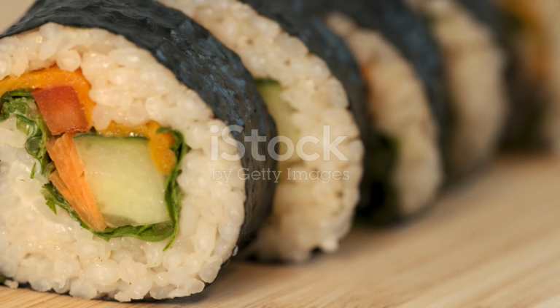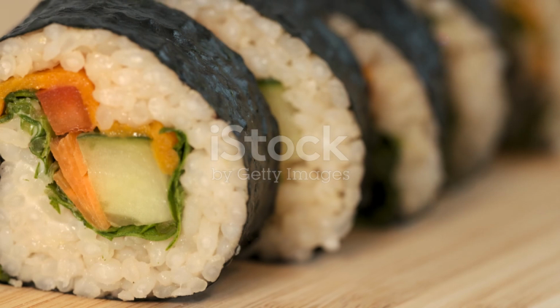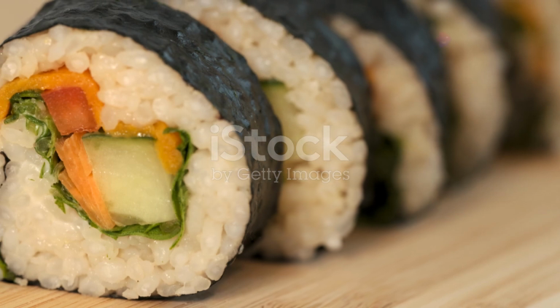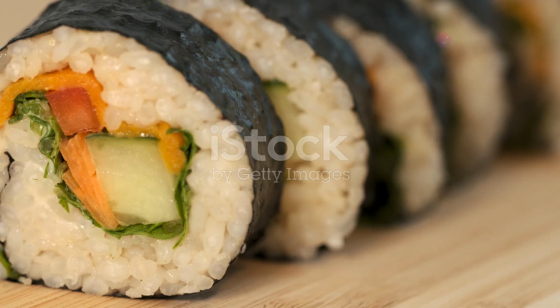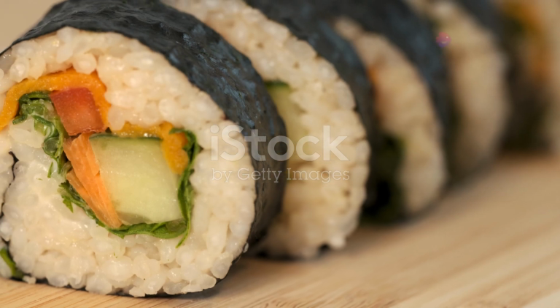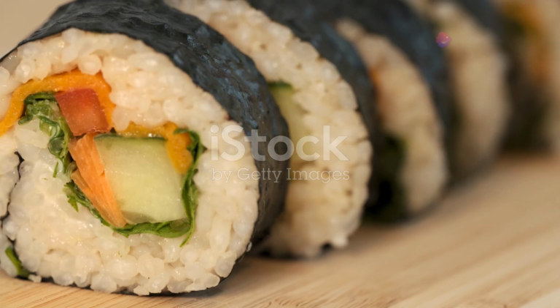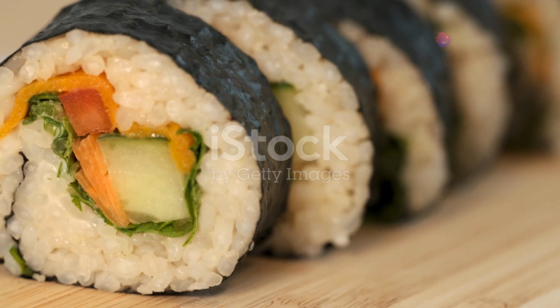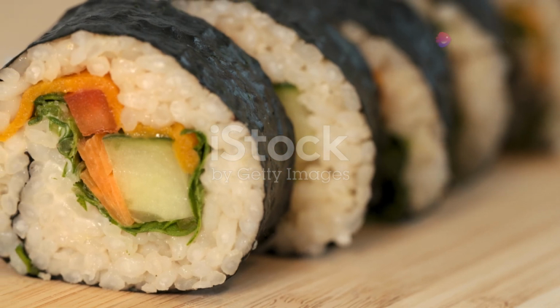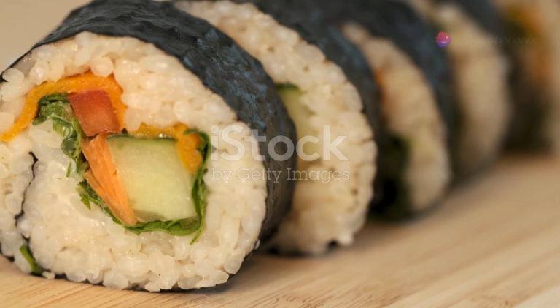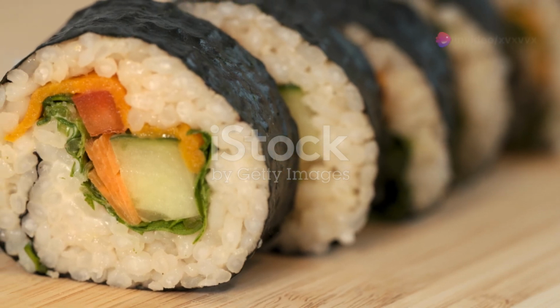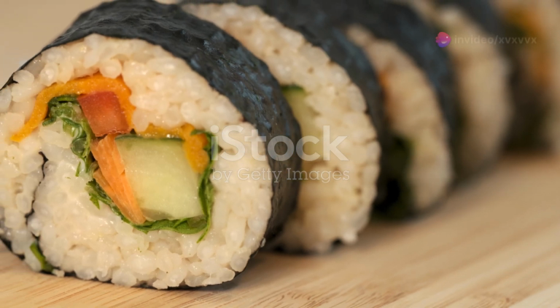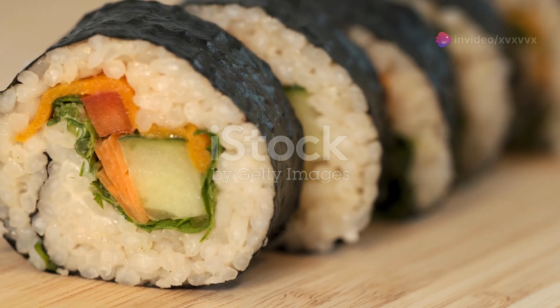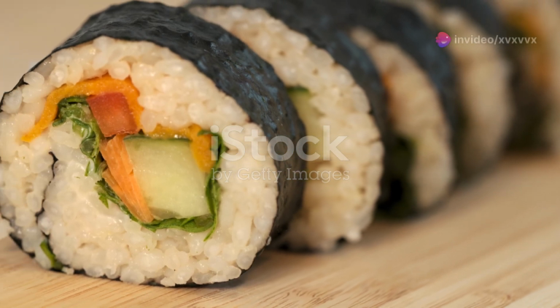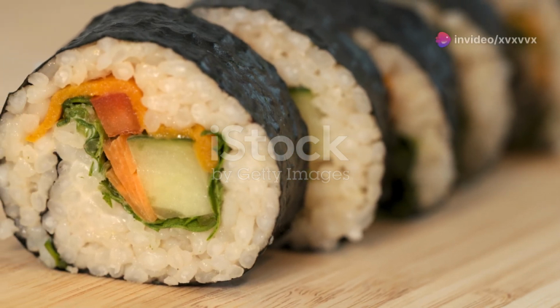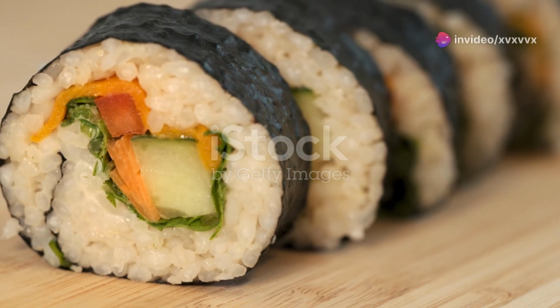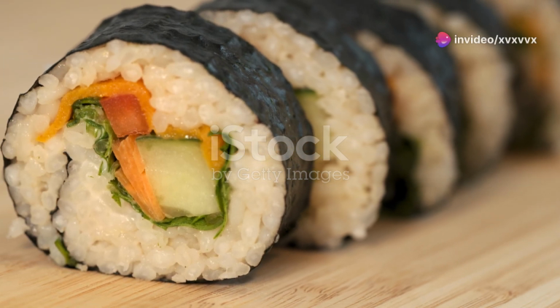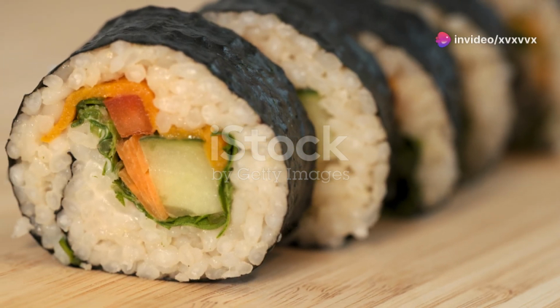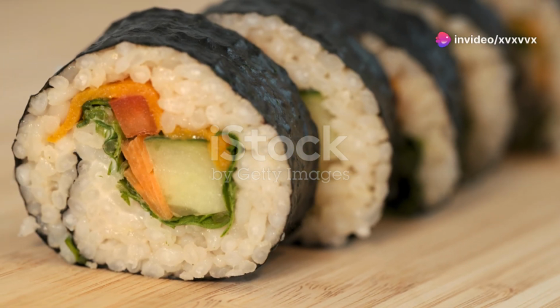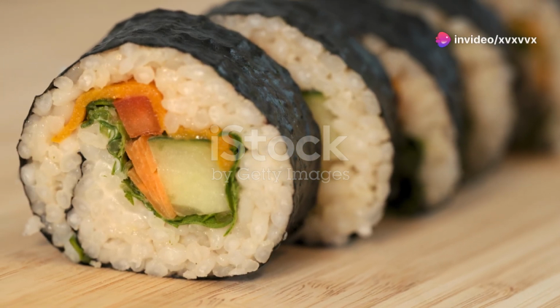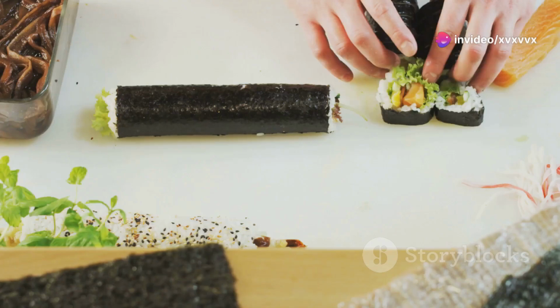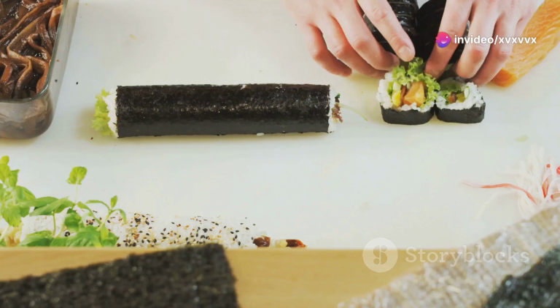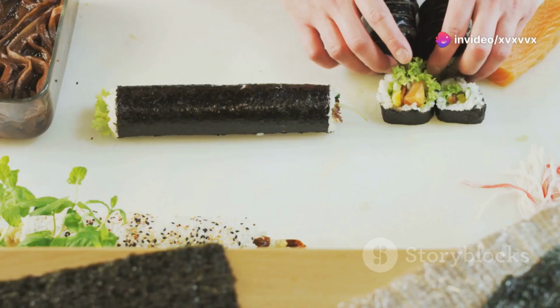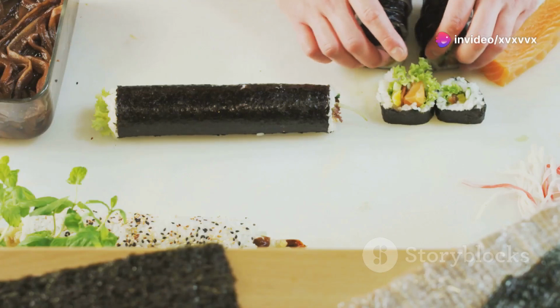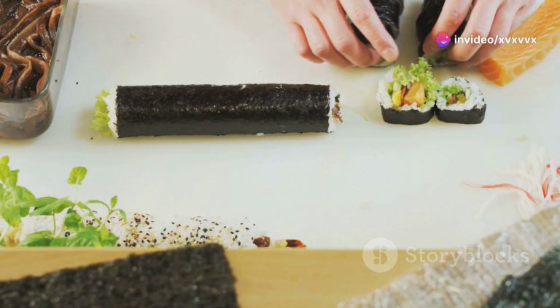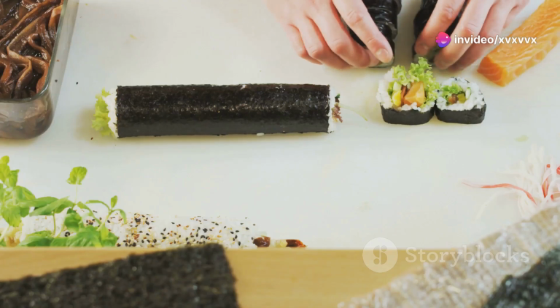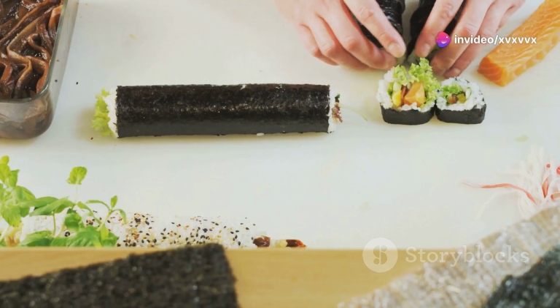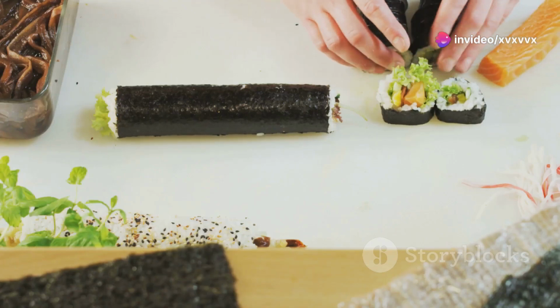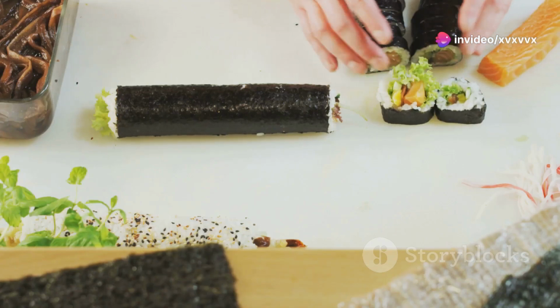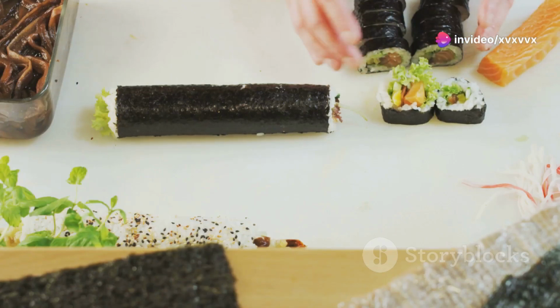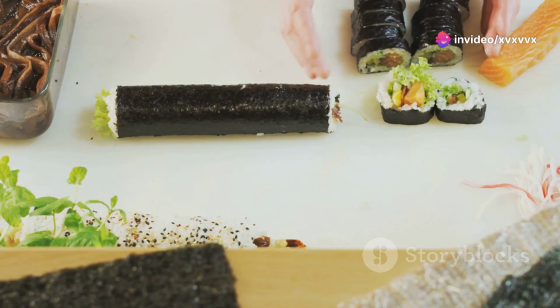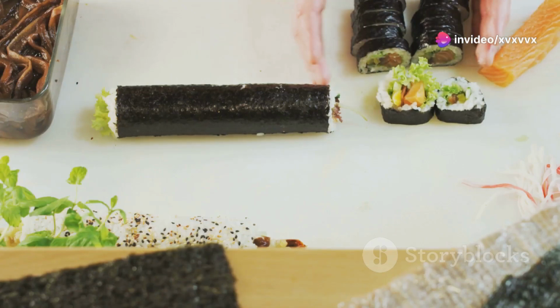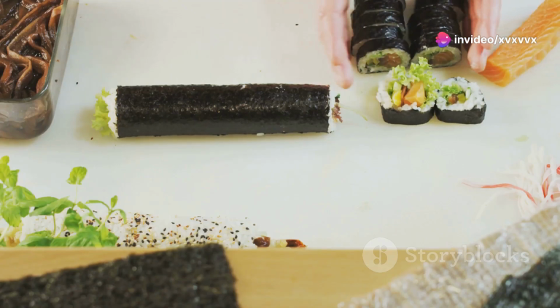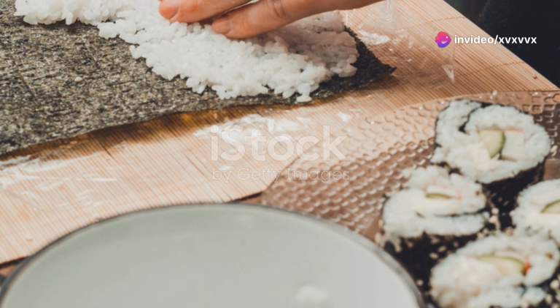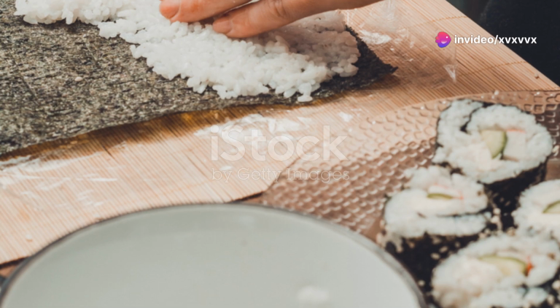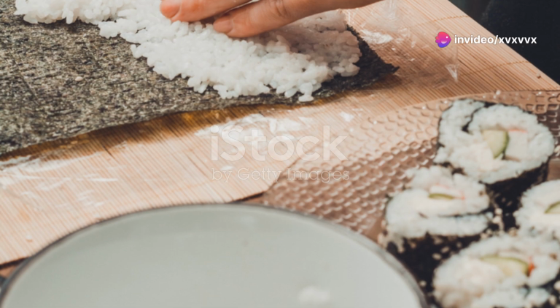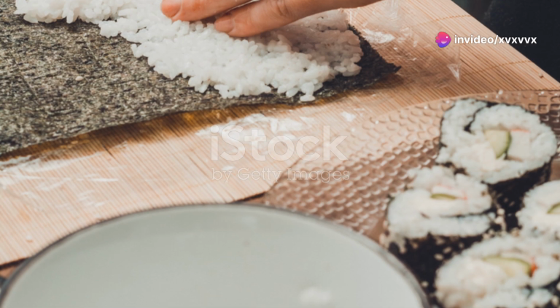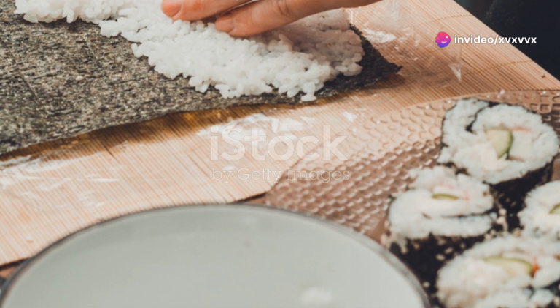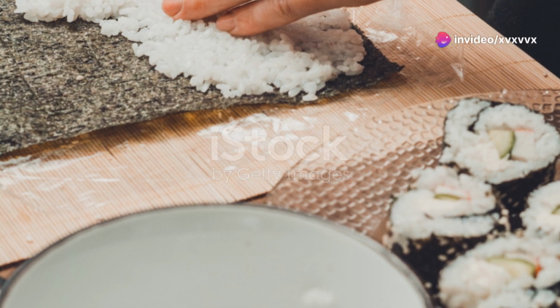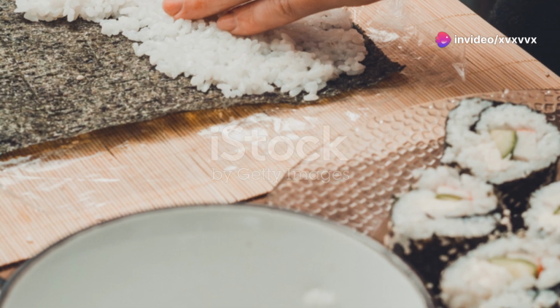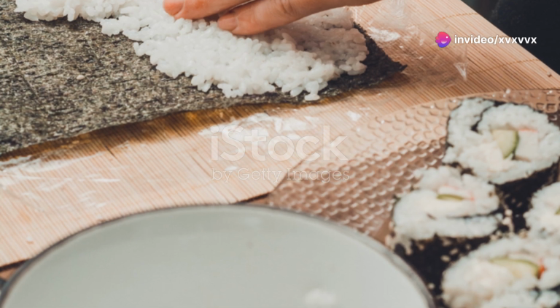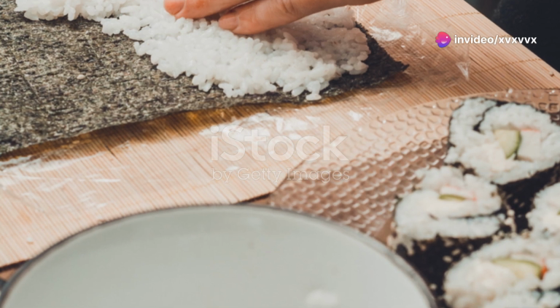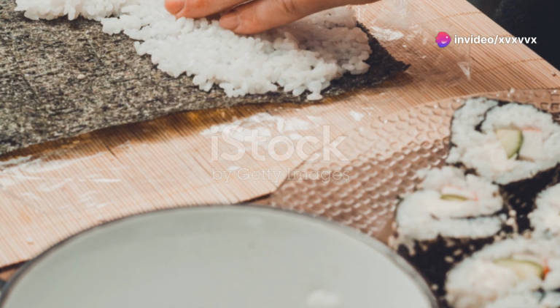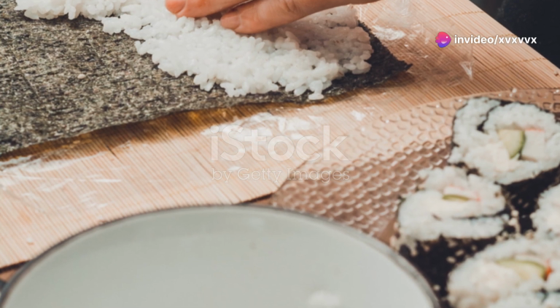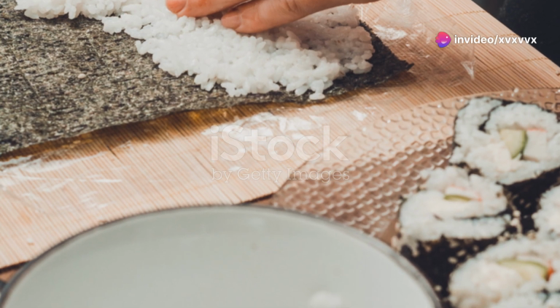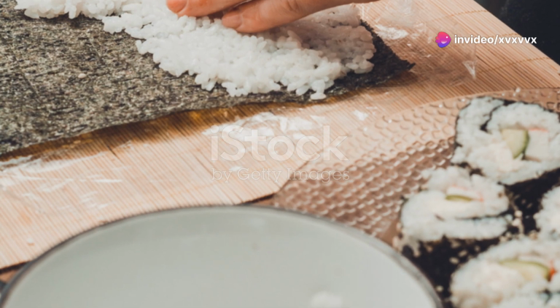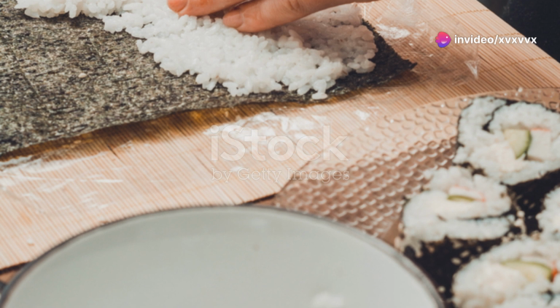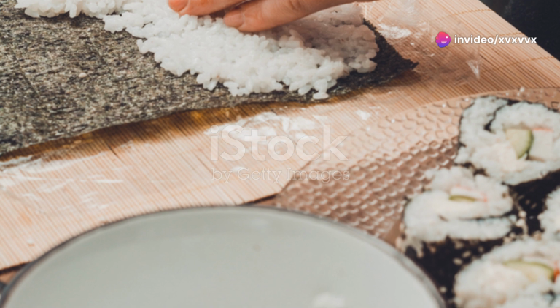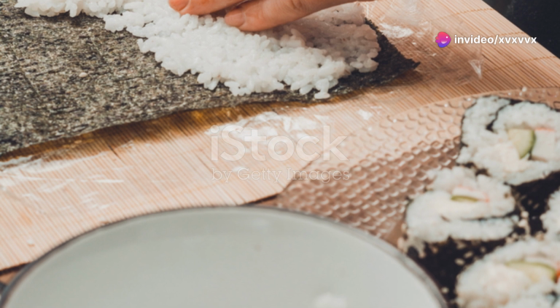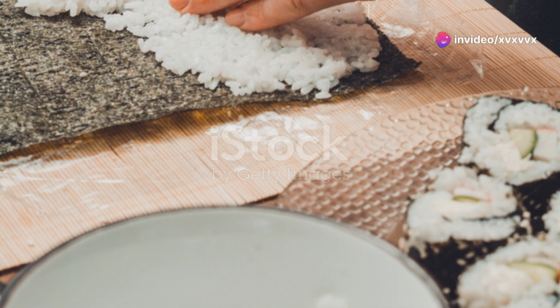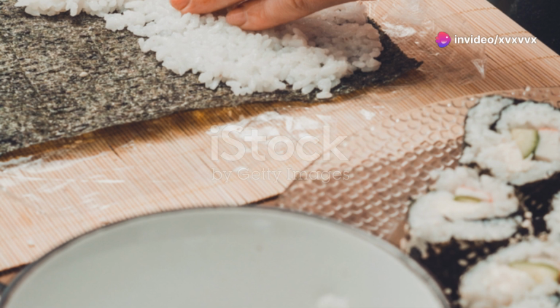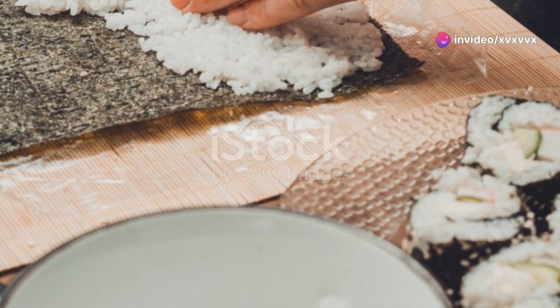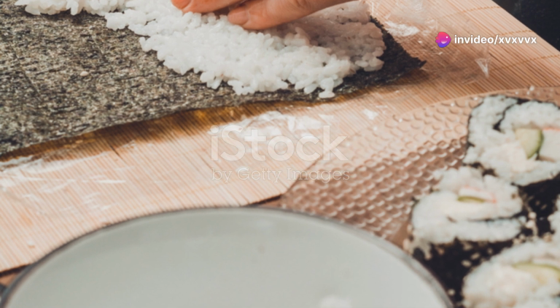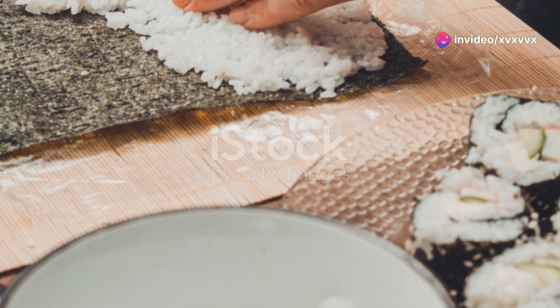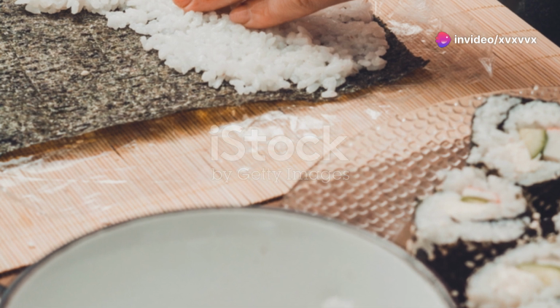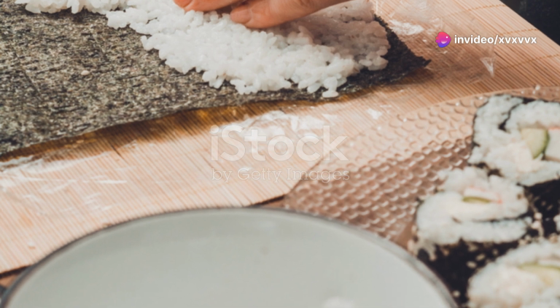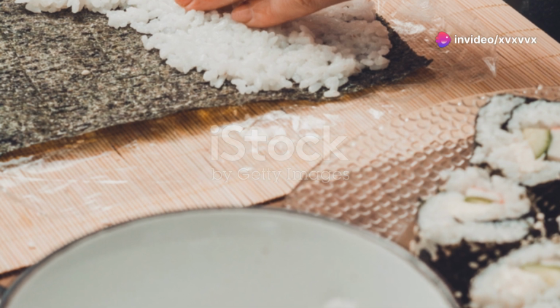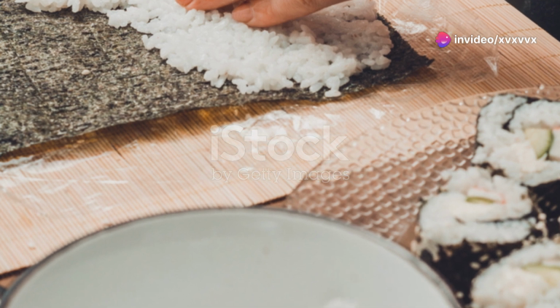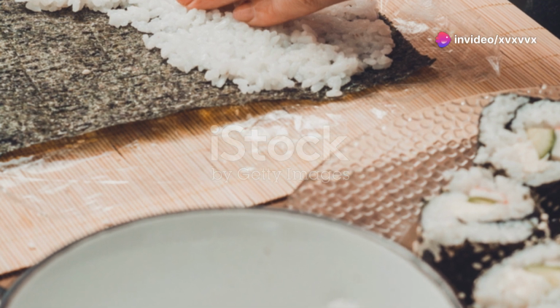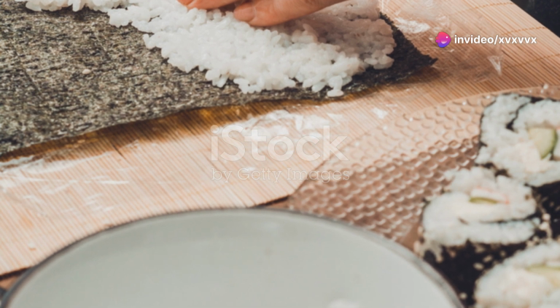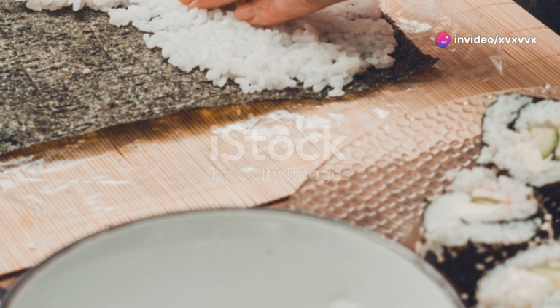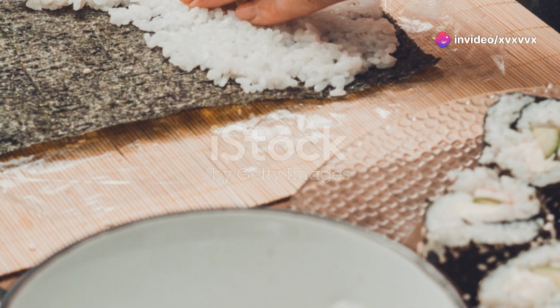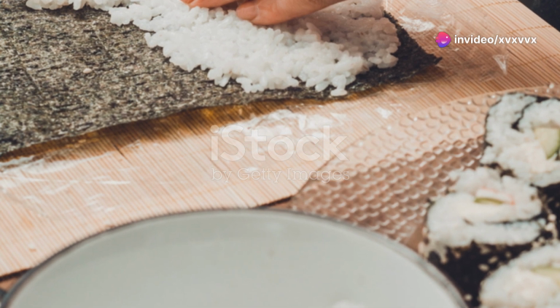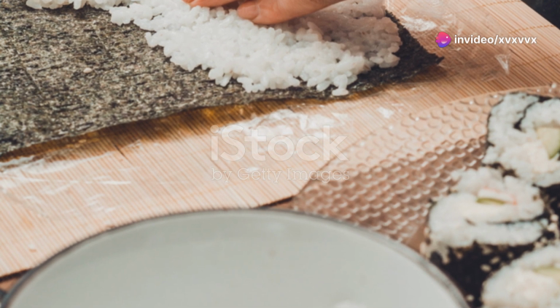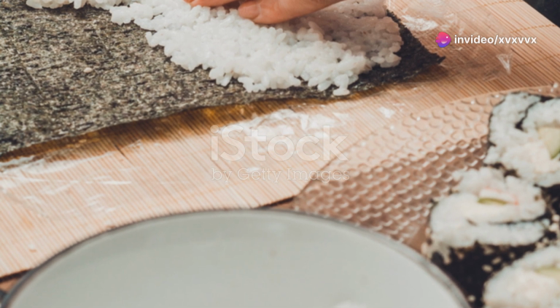If your sushi rolls look like a mess, you're in the right place. Let's make some vegan sushi. First, gather your ingredients.